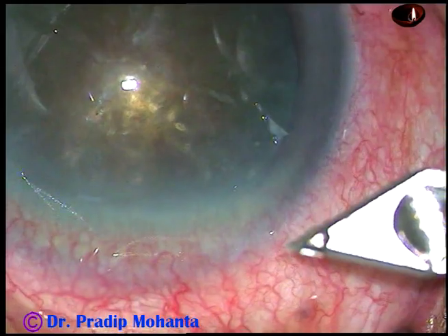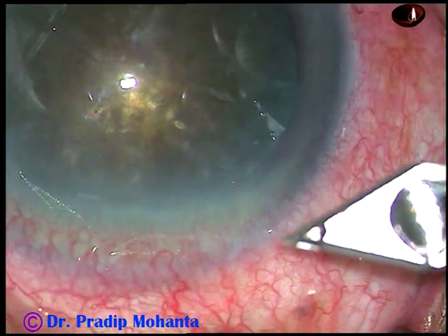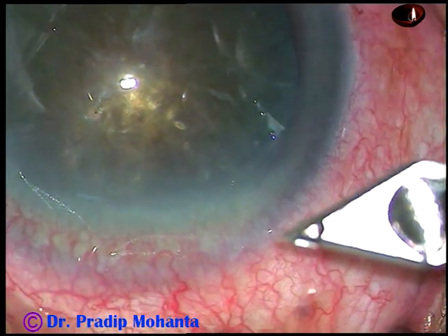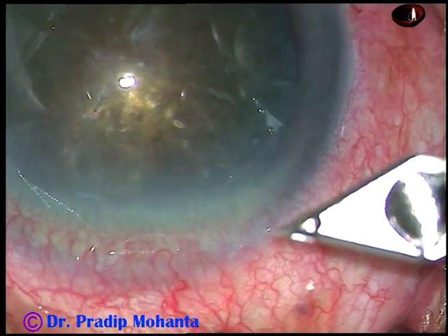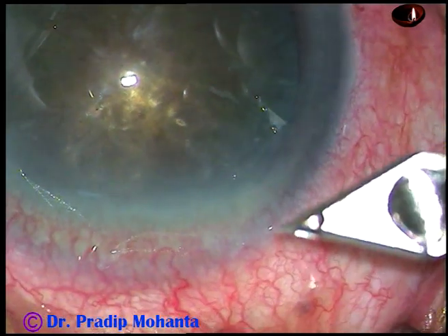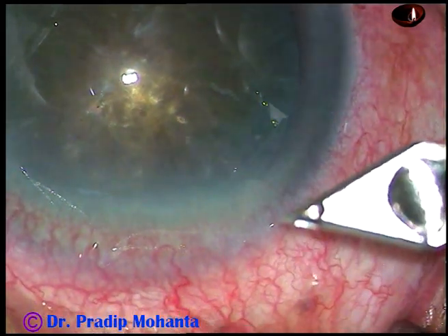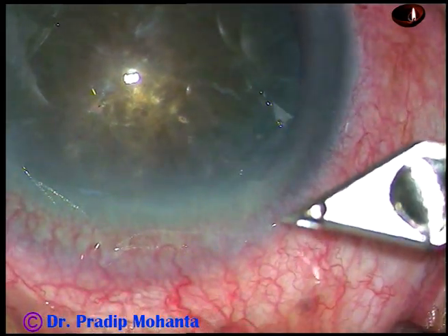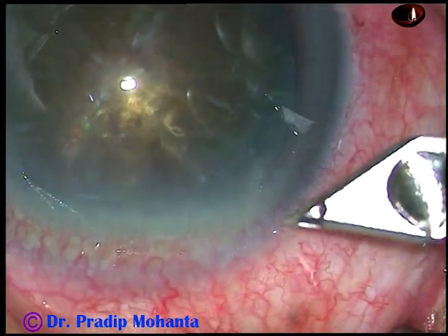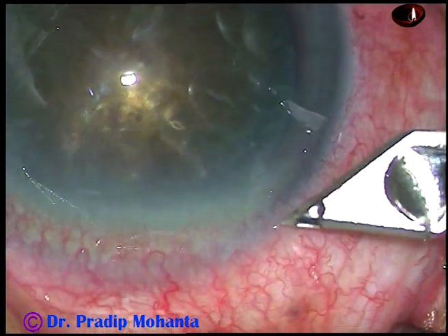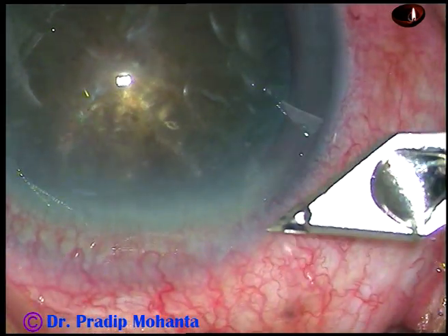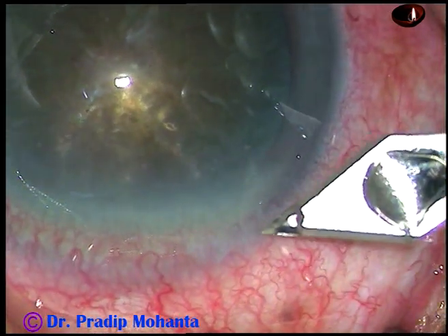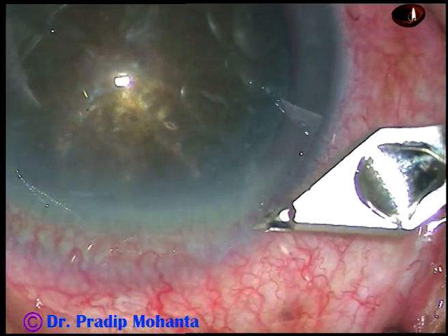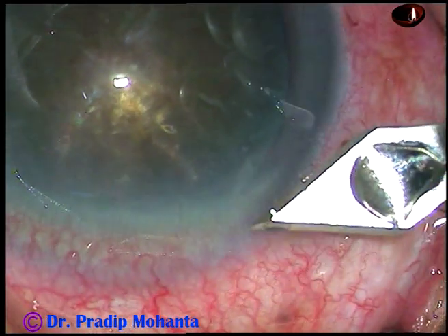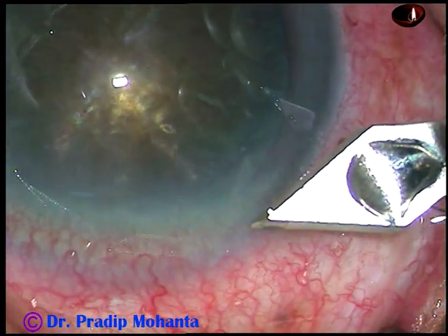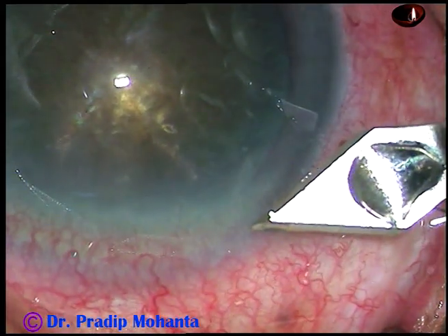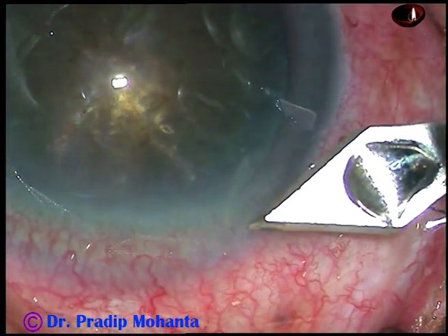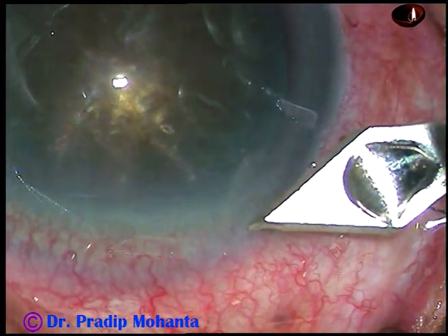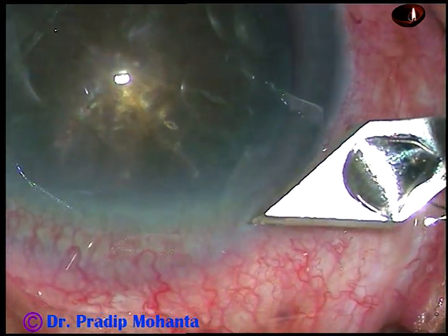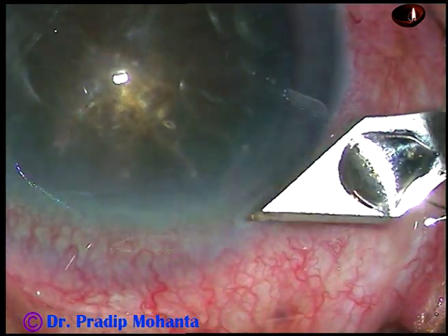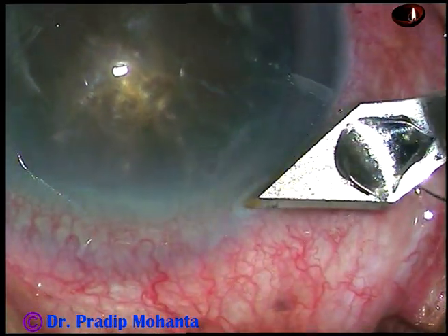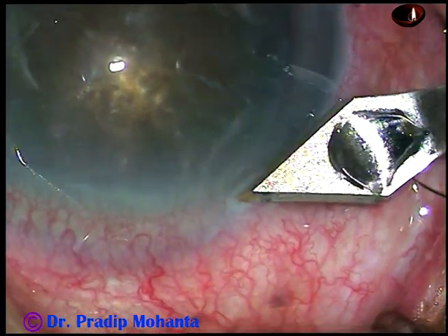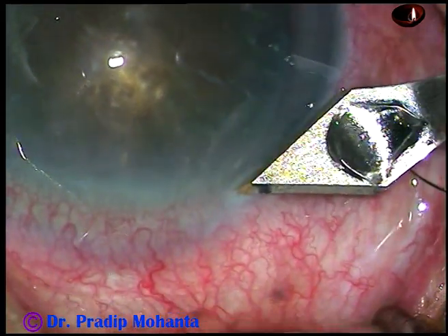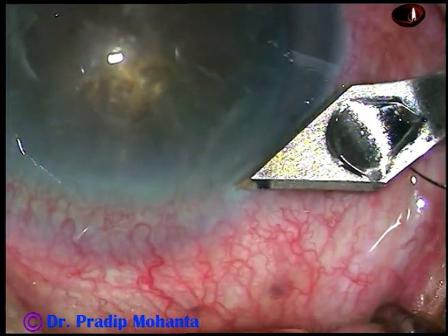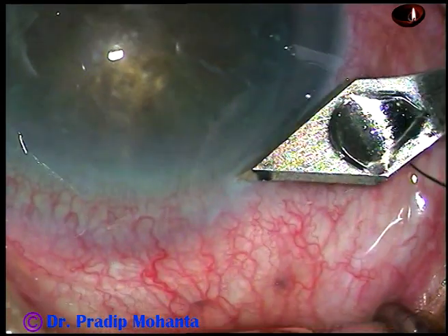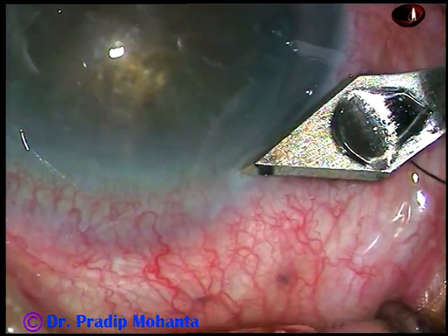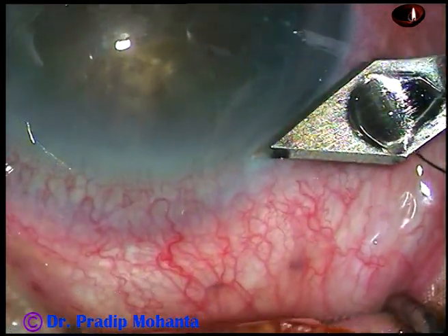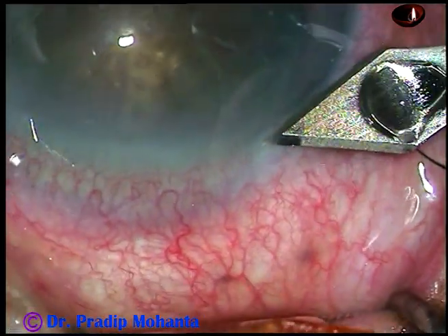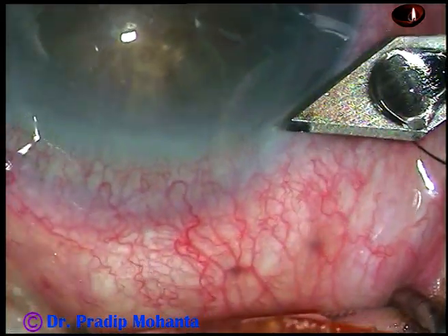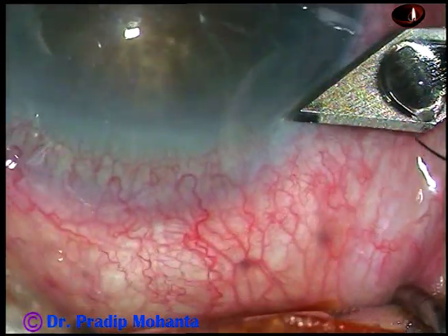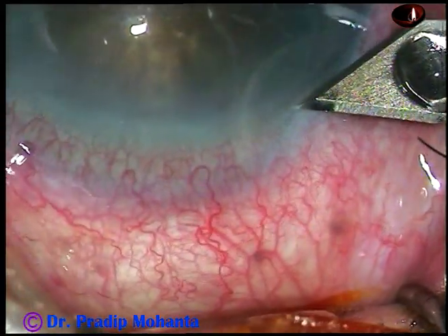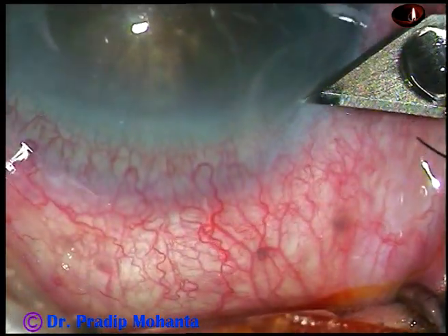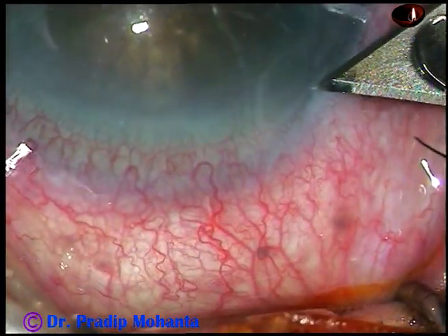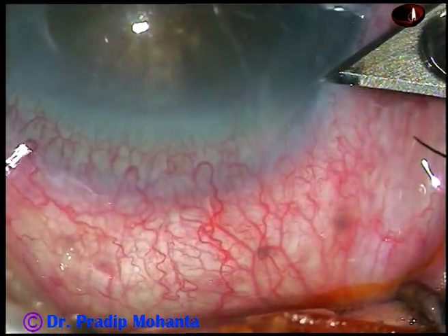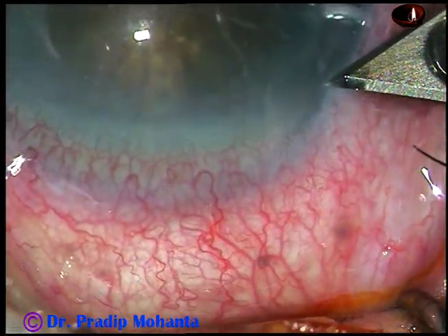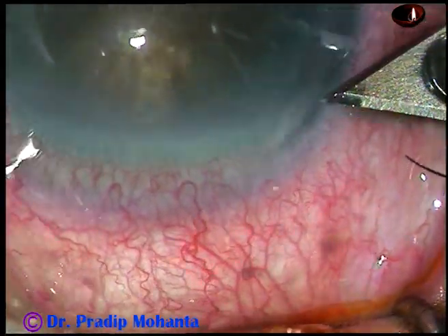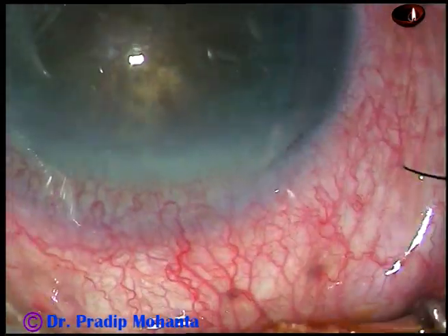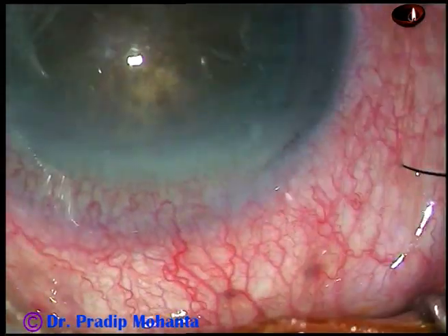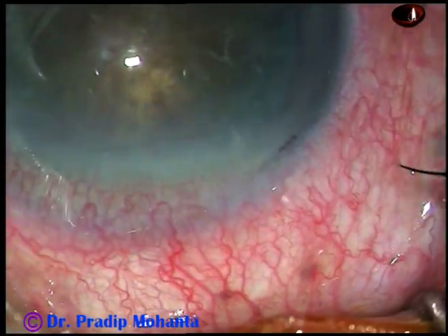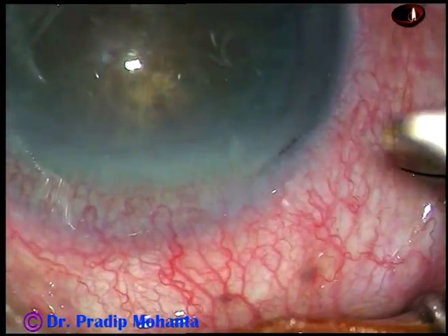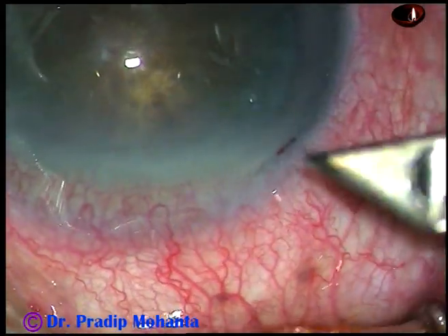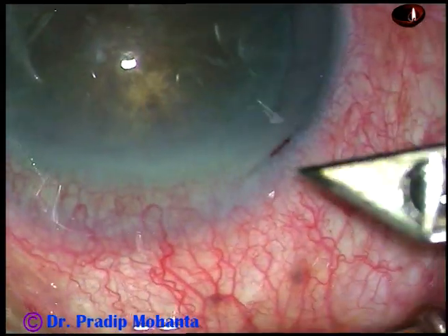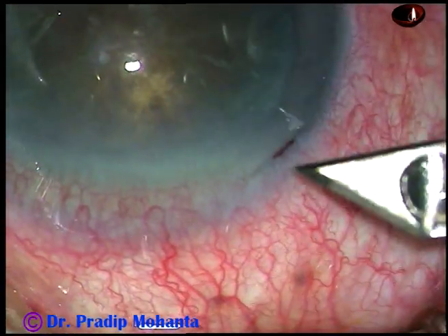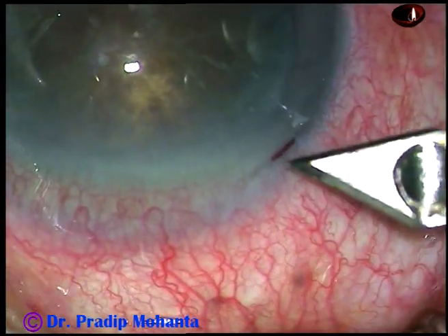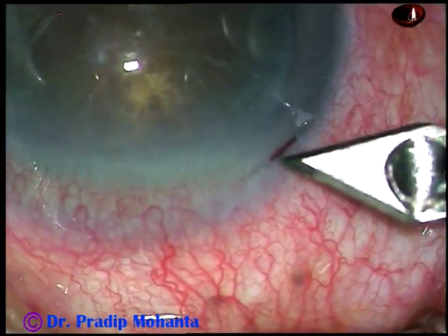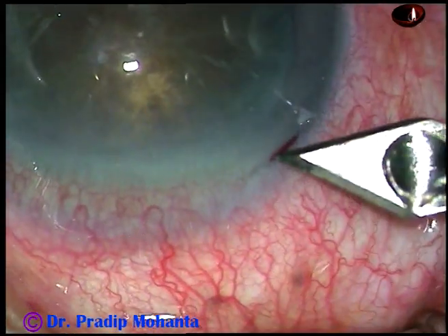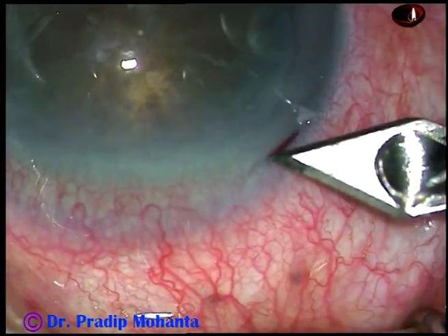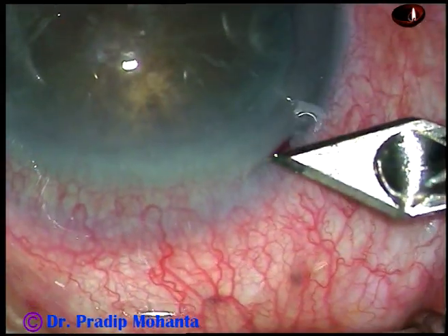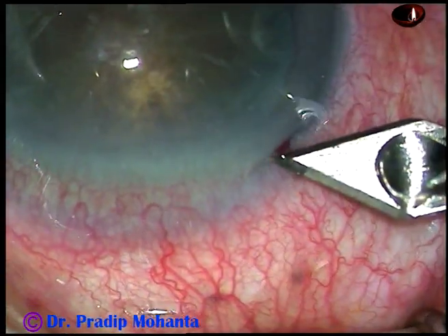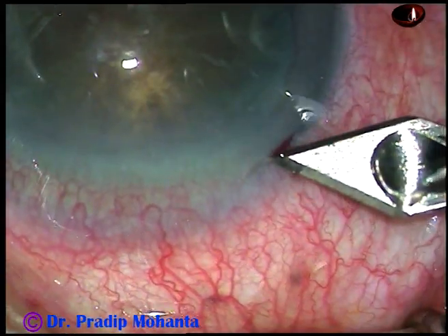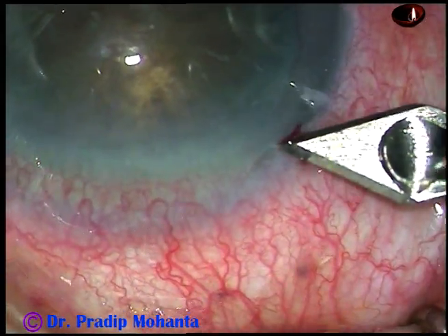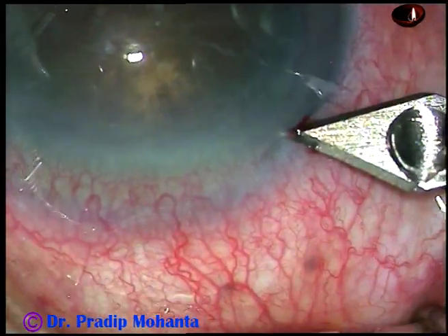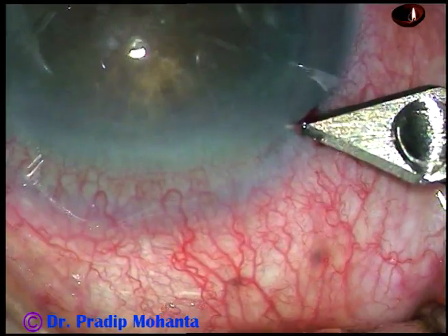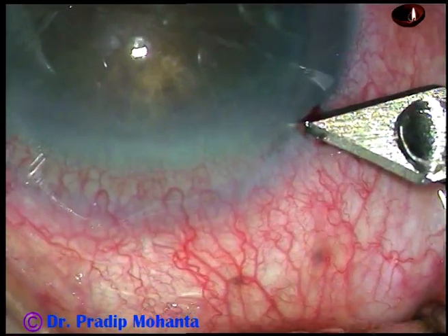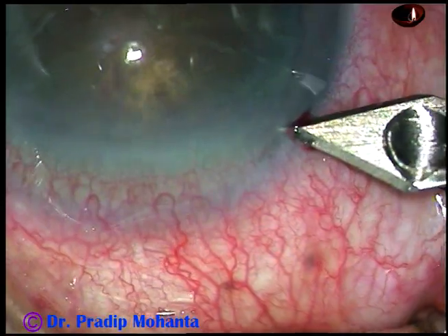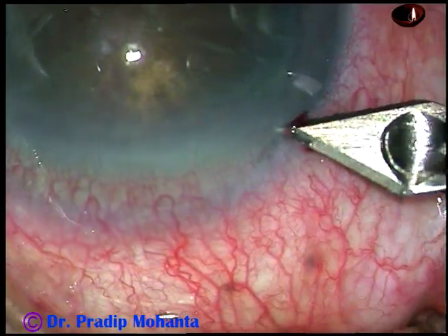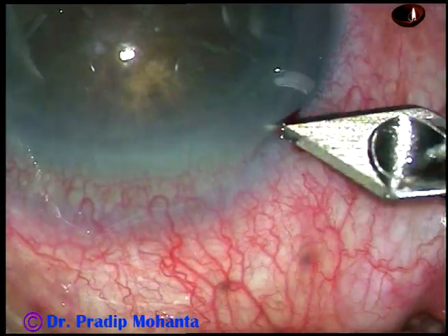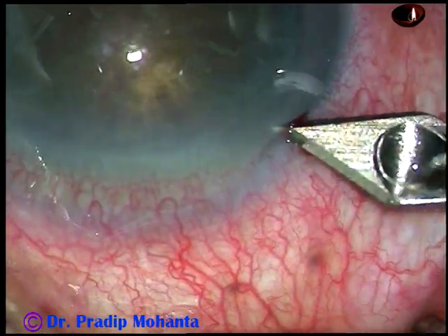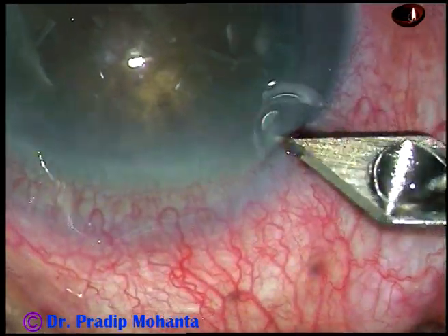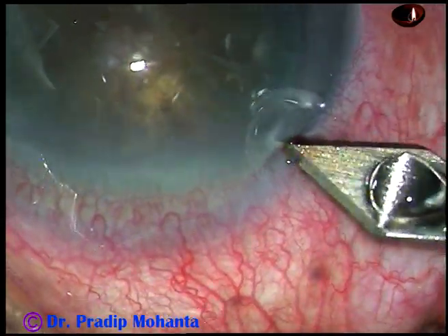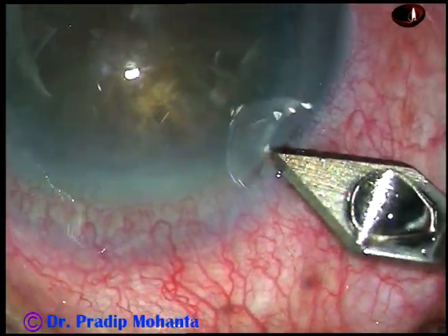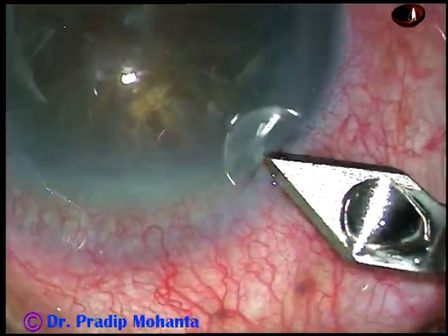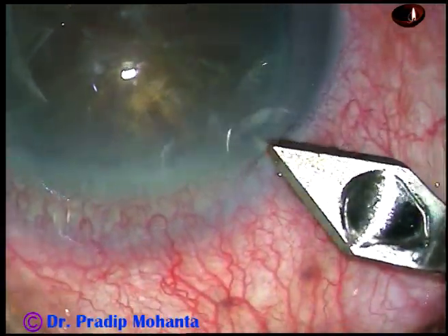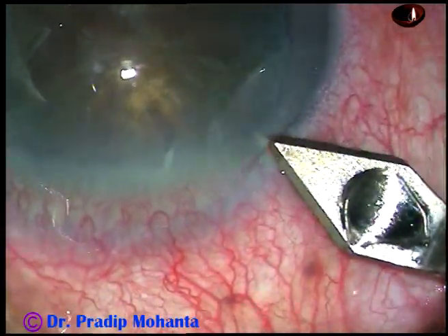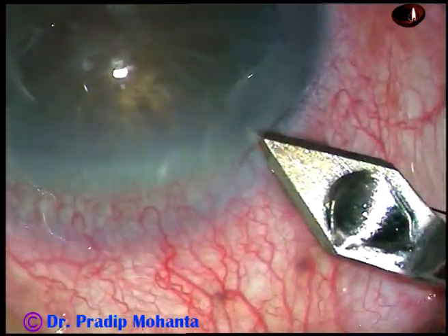Dear colleagues, this is a very hard cataract. Let us observe the surgical steps.